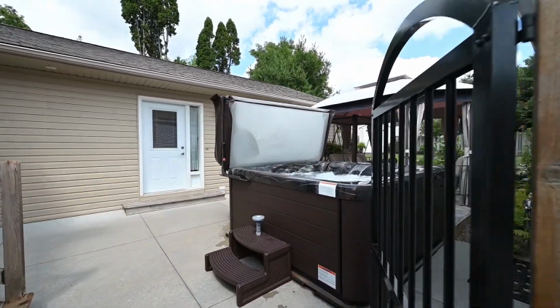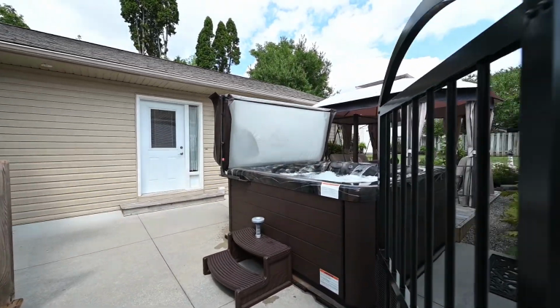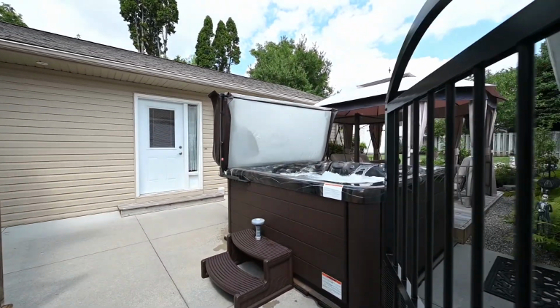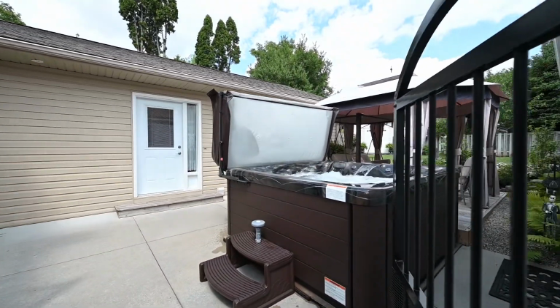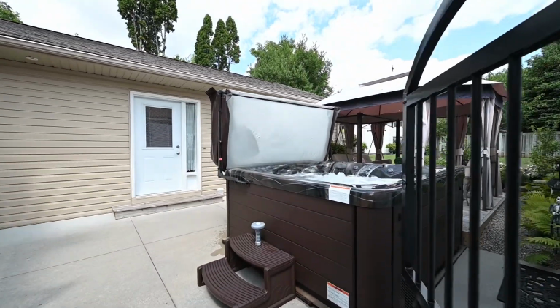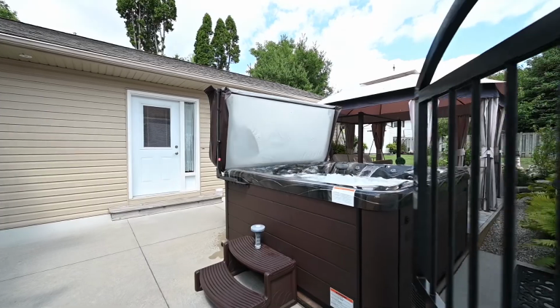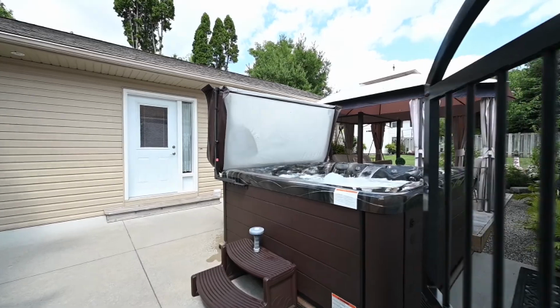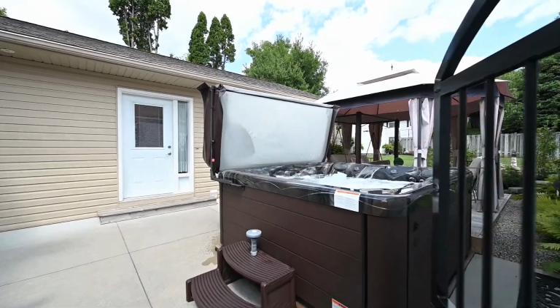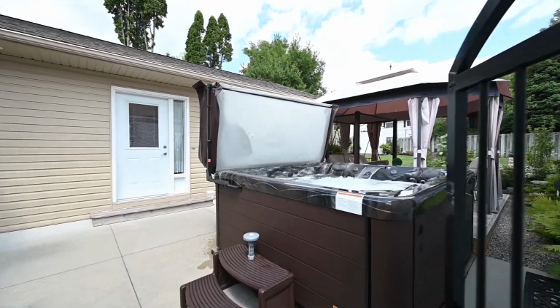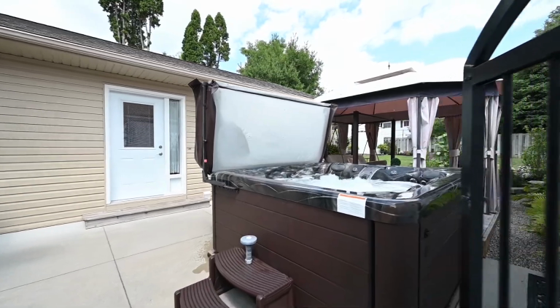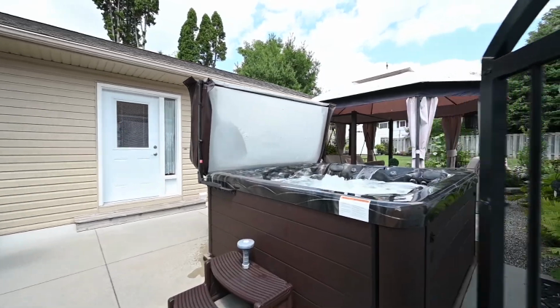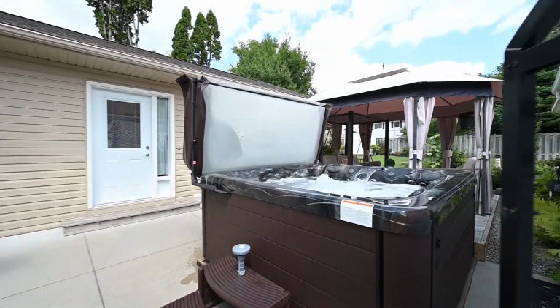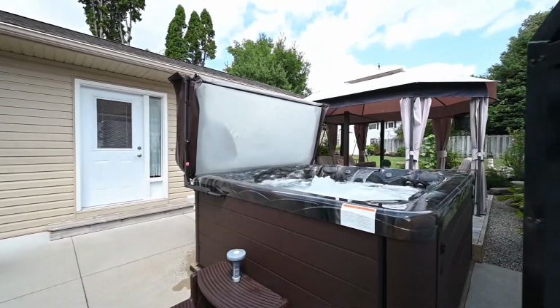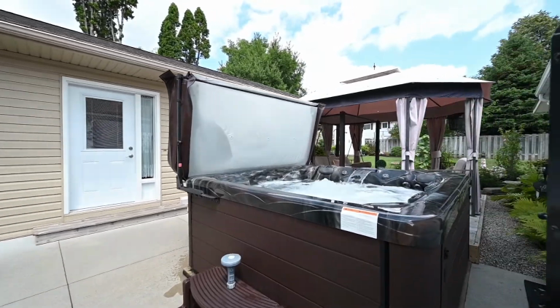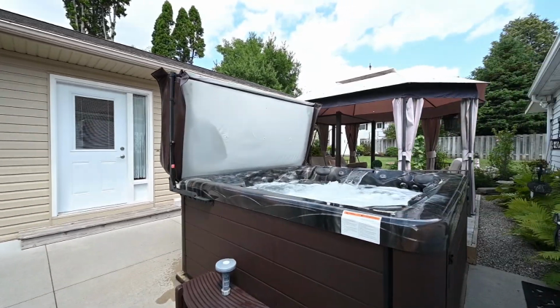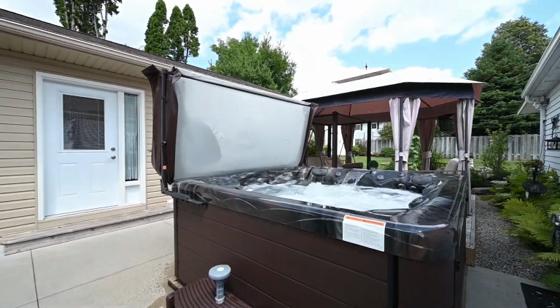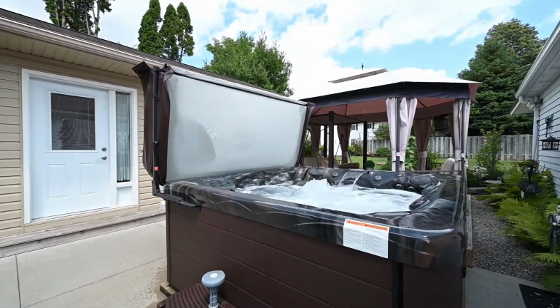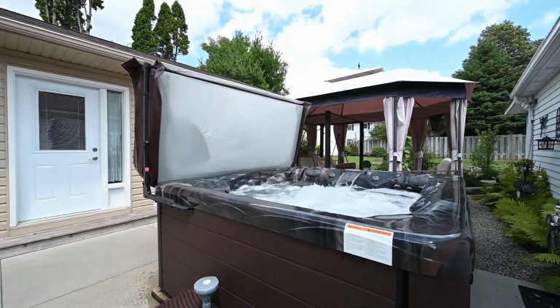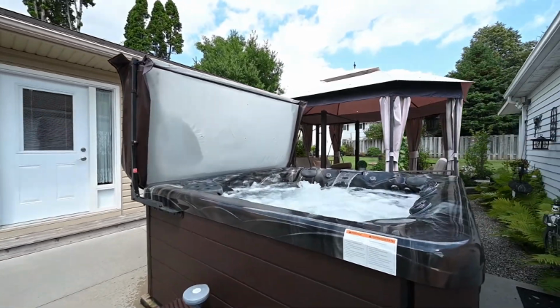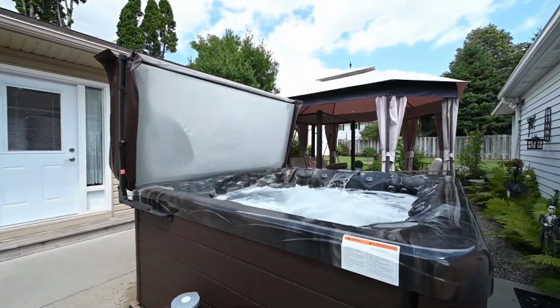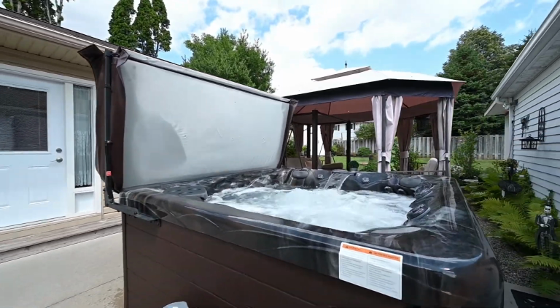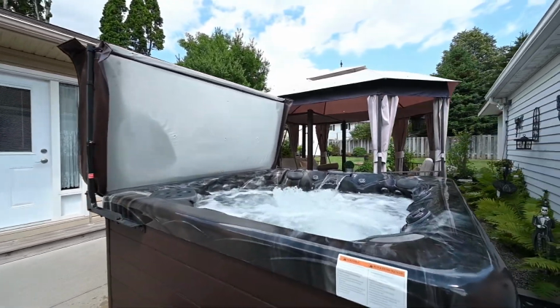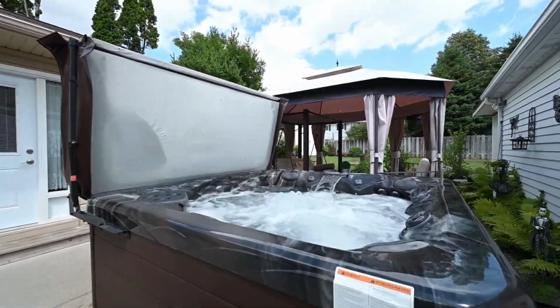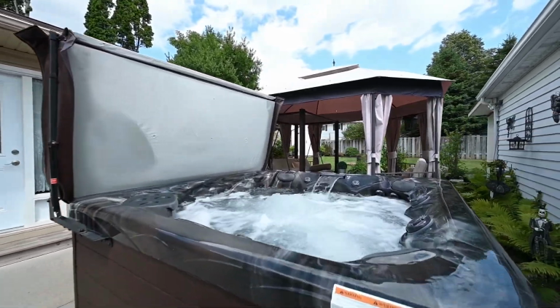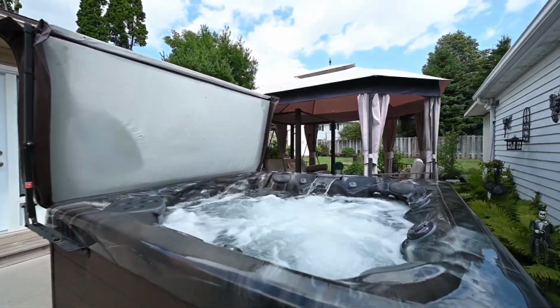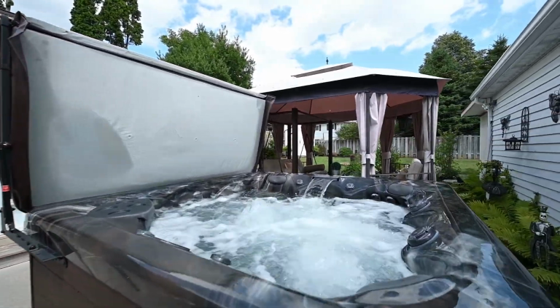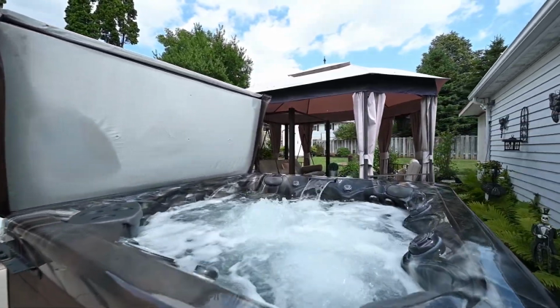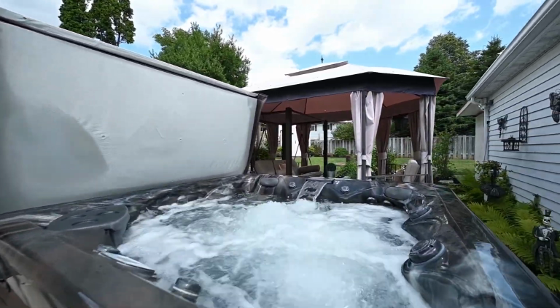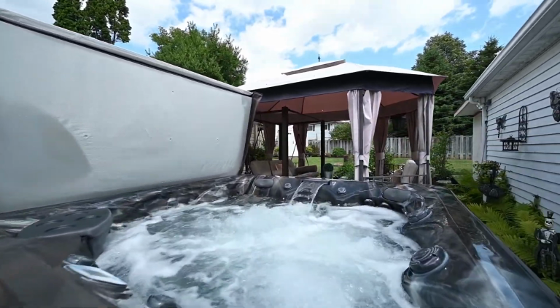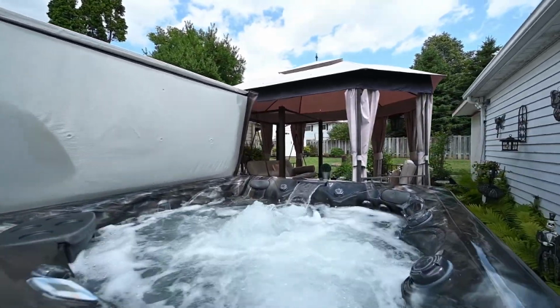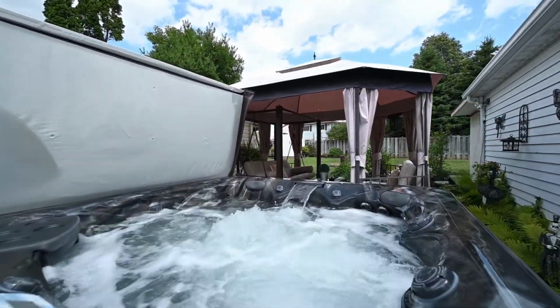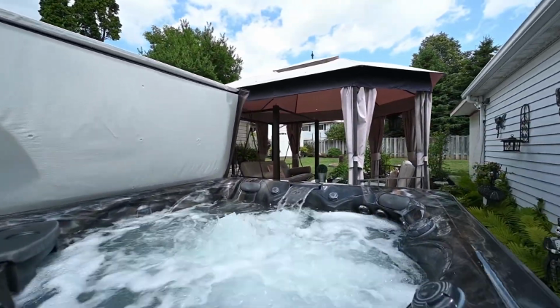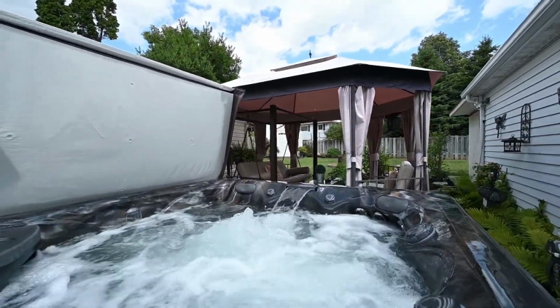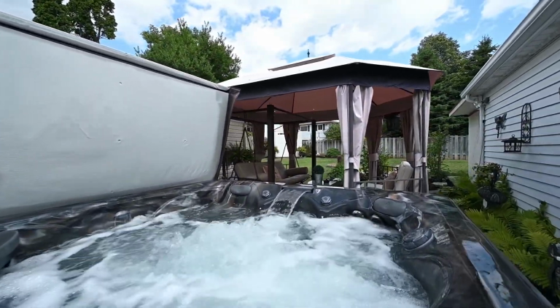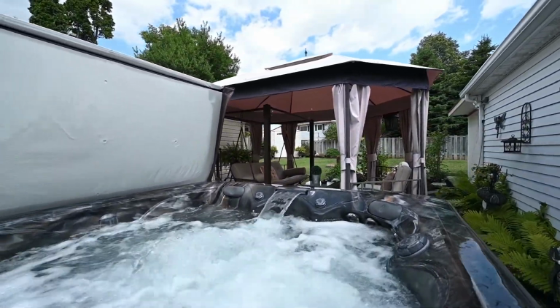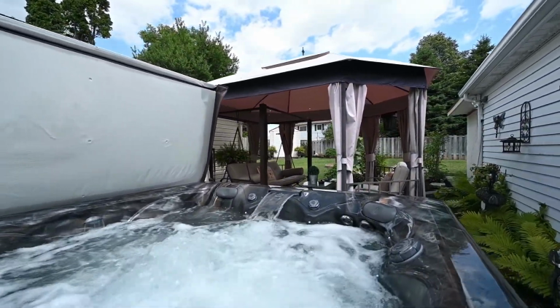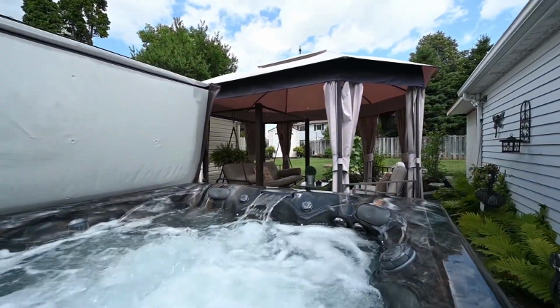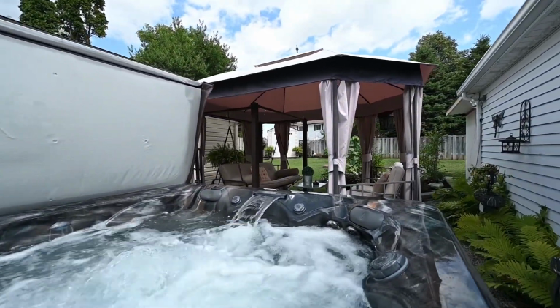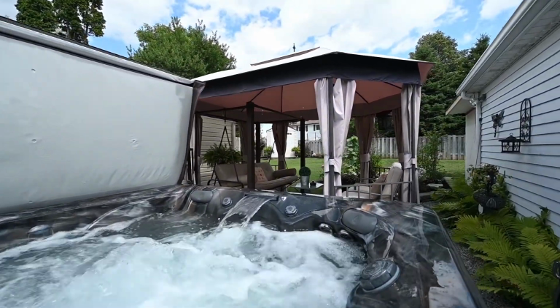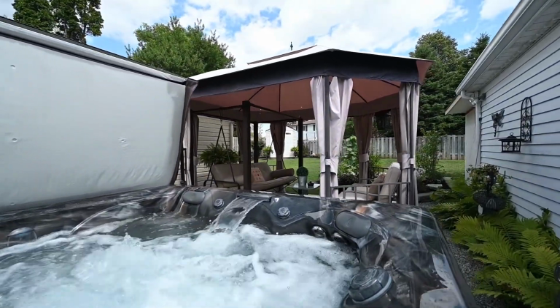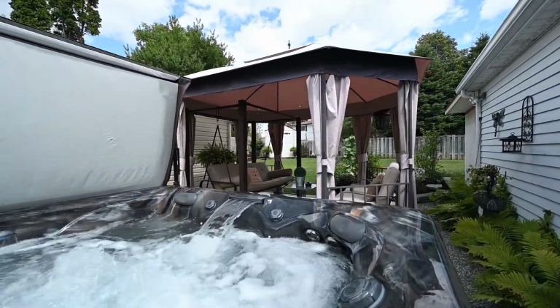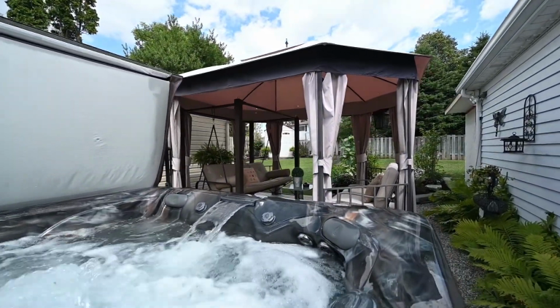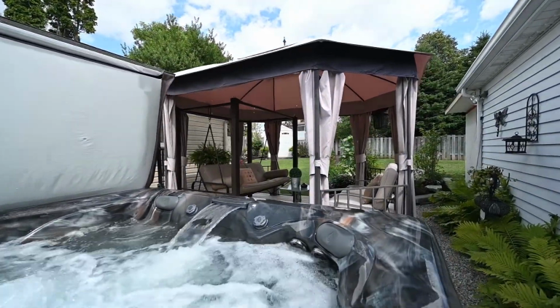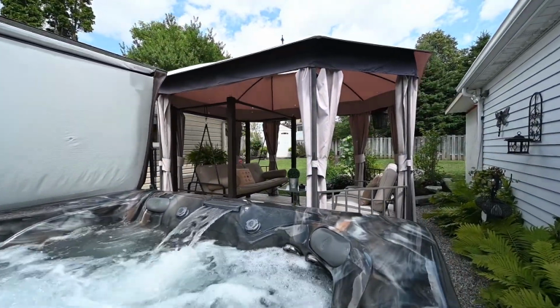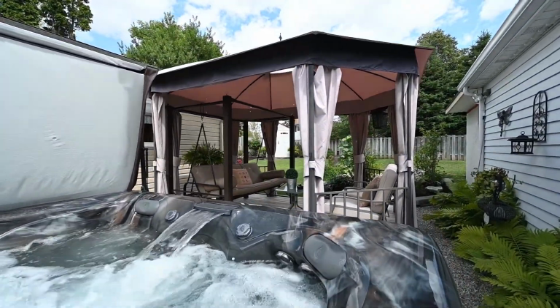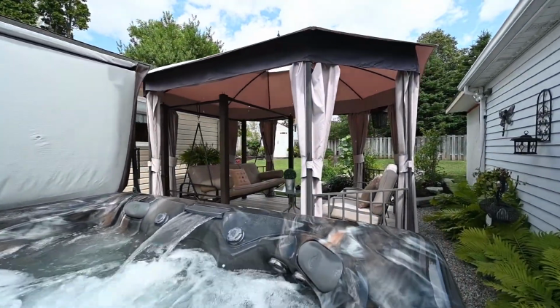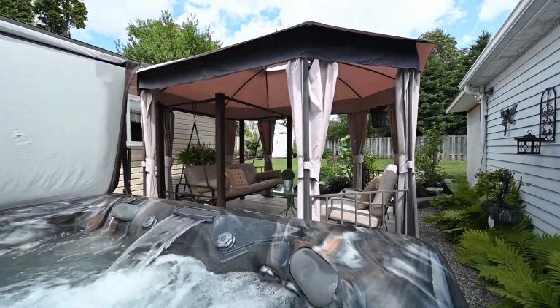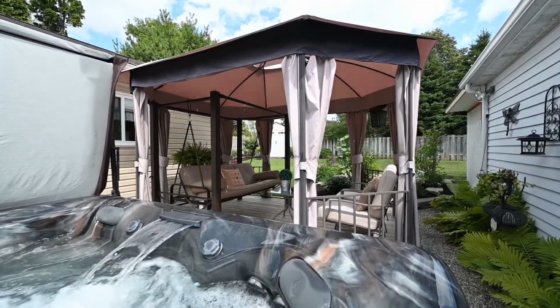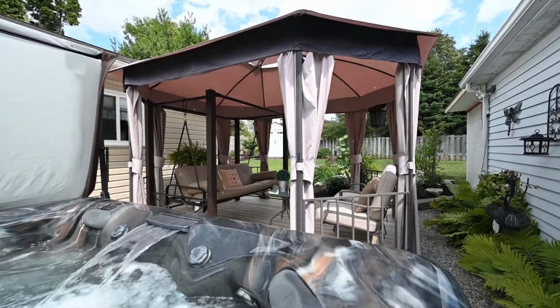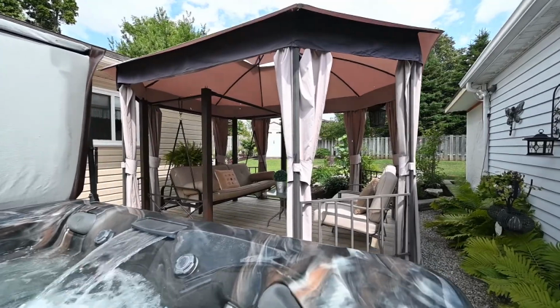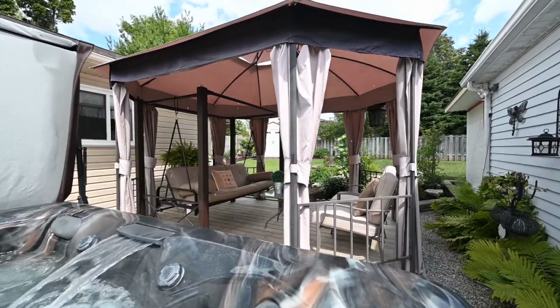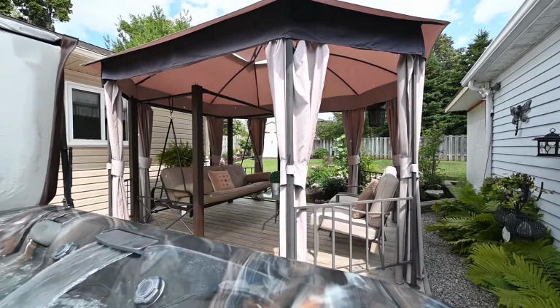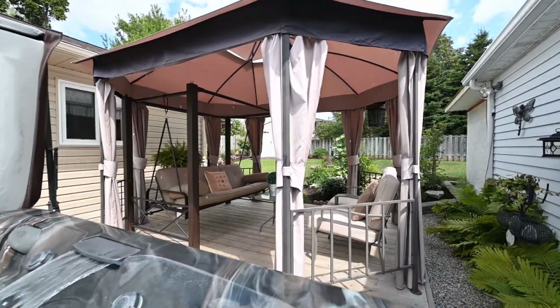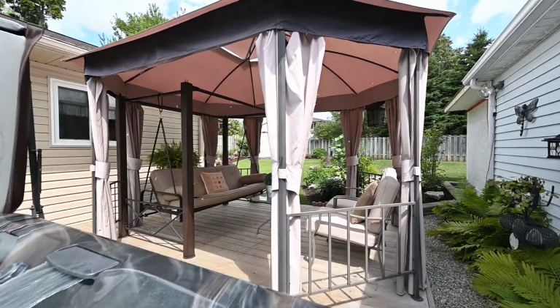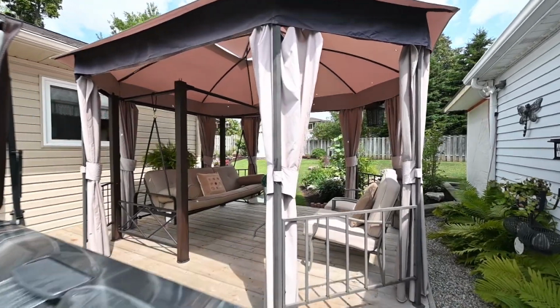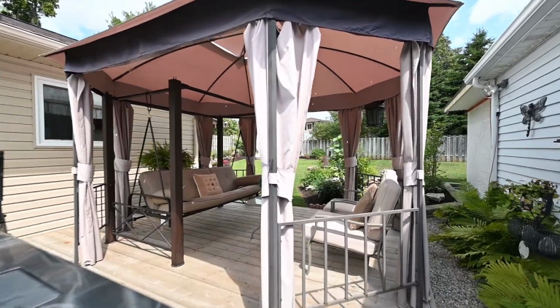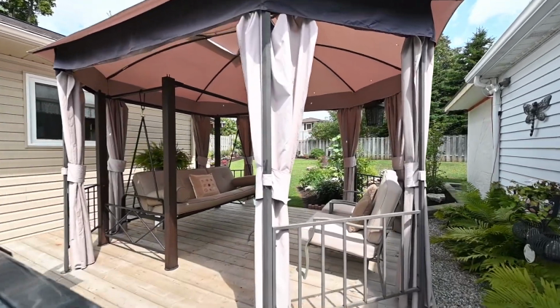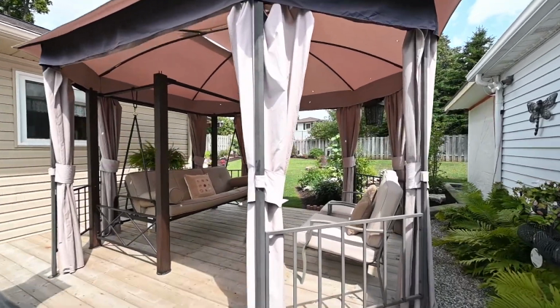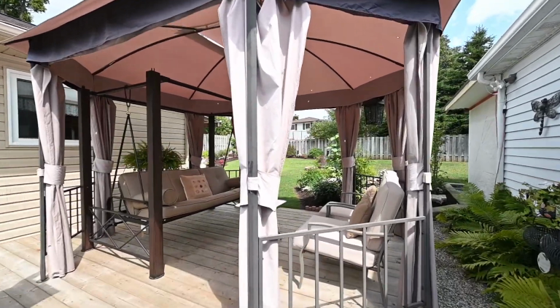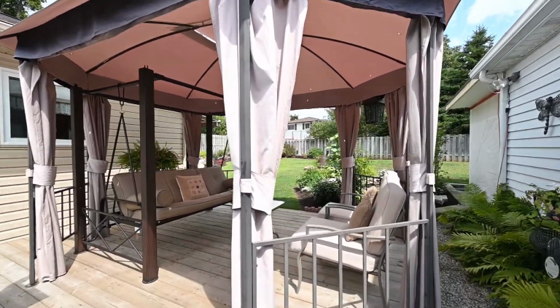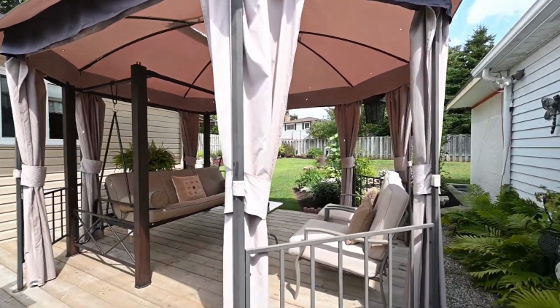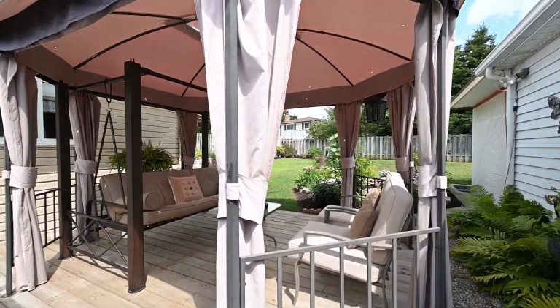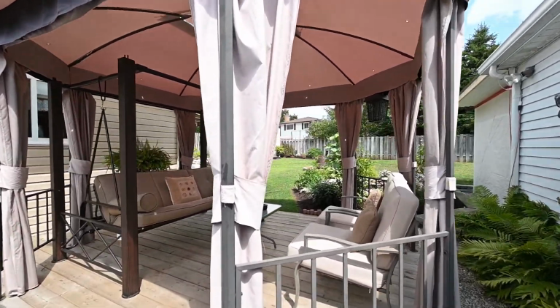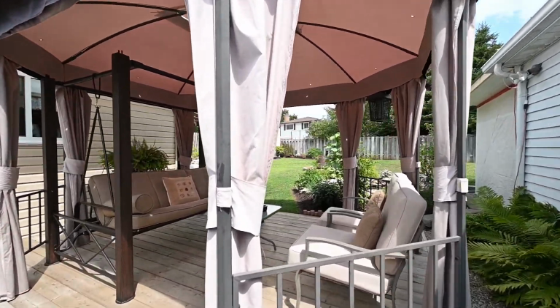Outside, this is a big lot with two distinct places to relax, perfect for a possible multi-family arrangement.